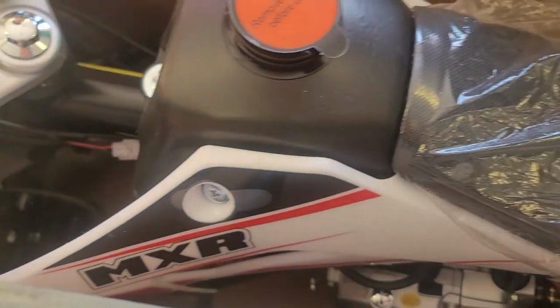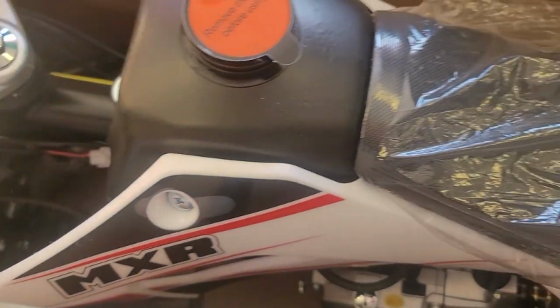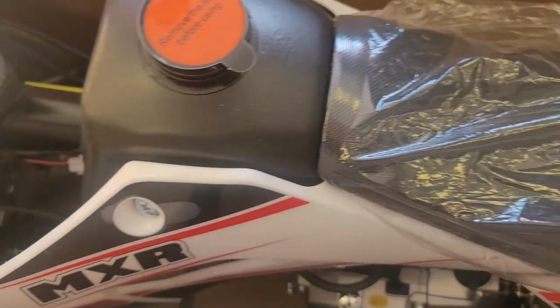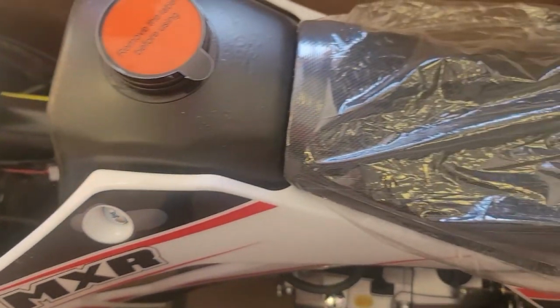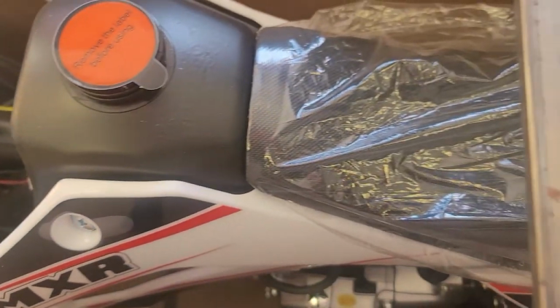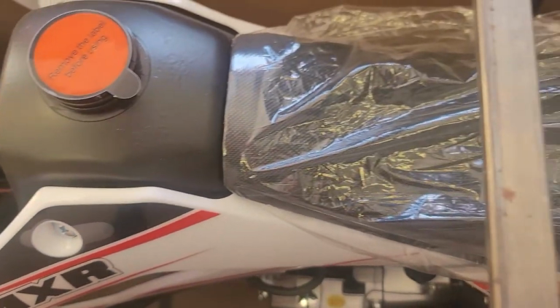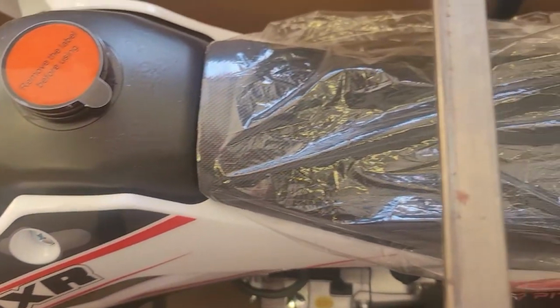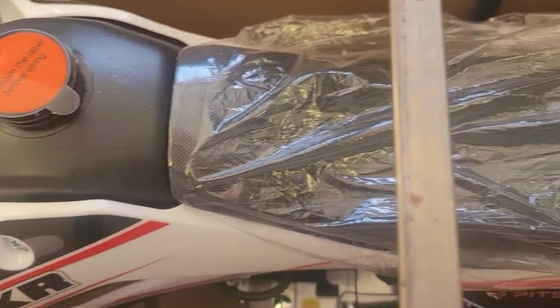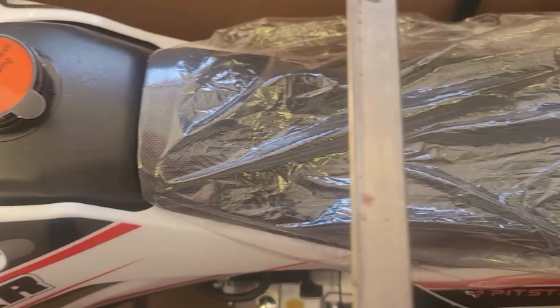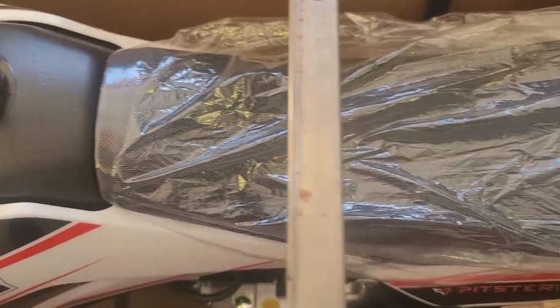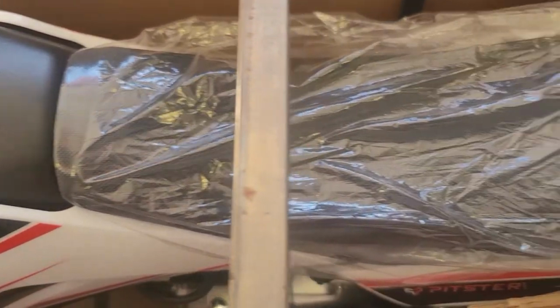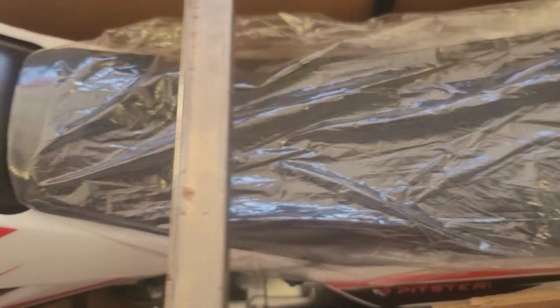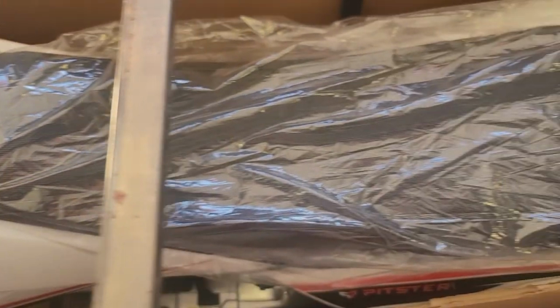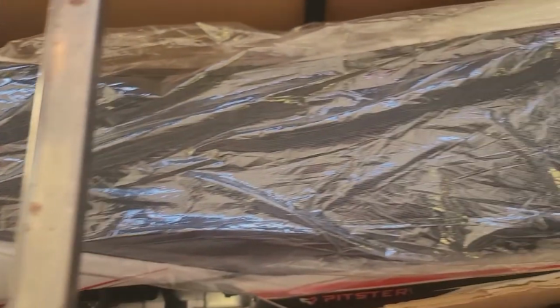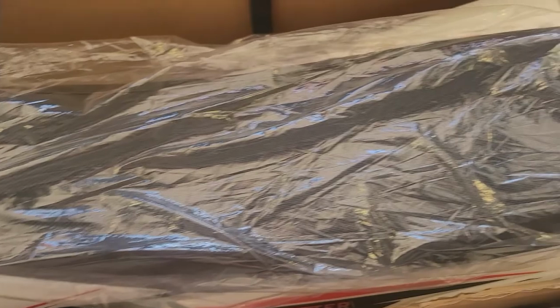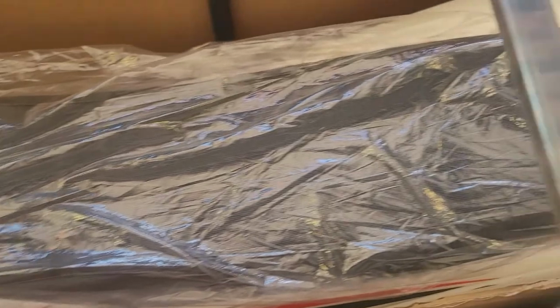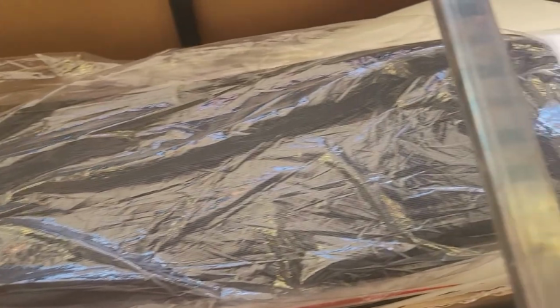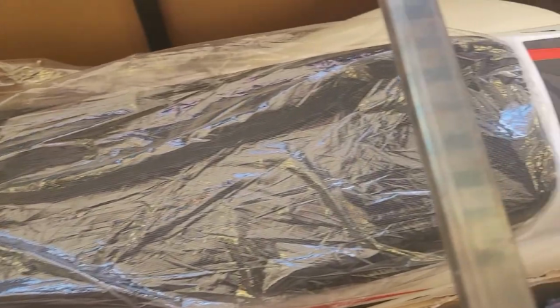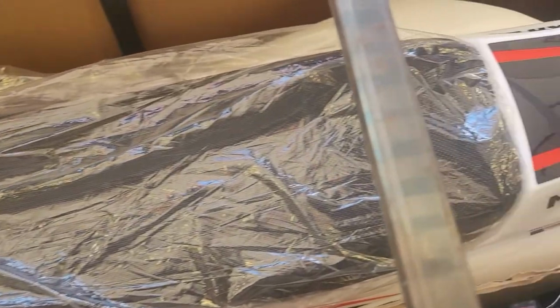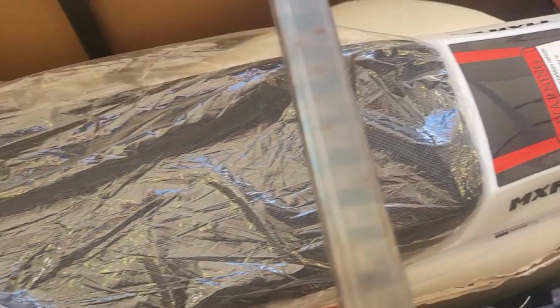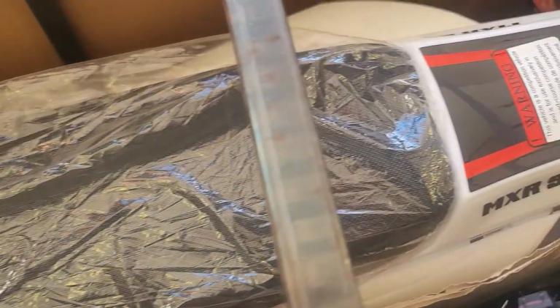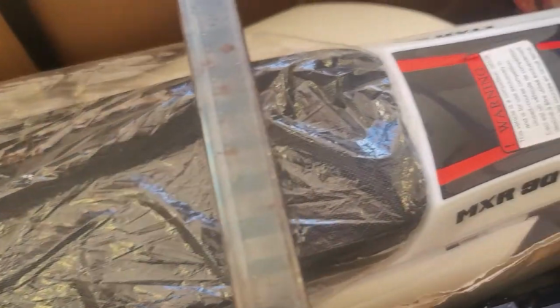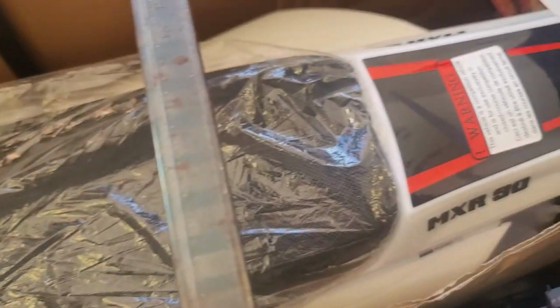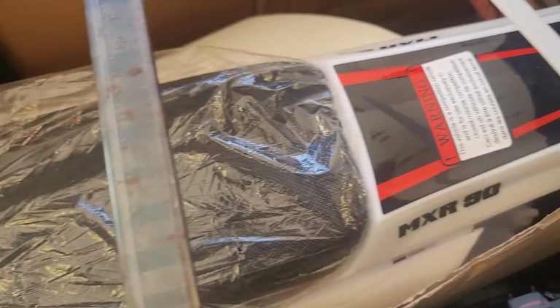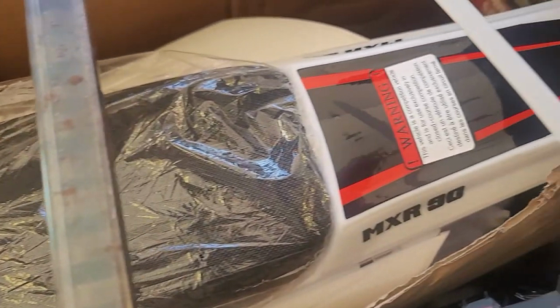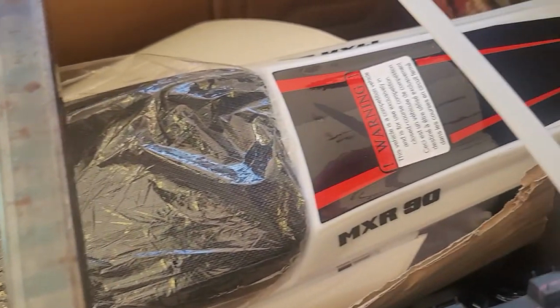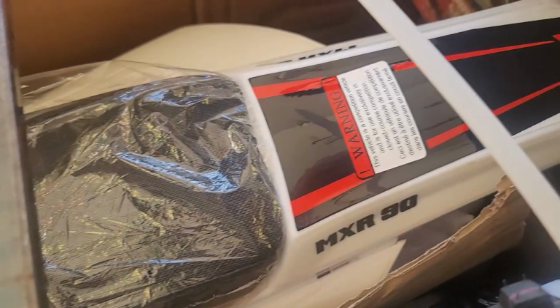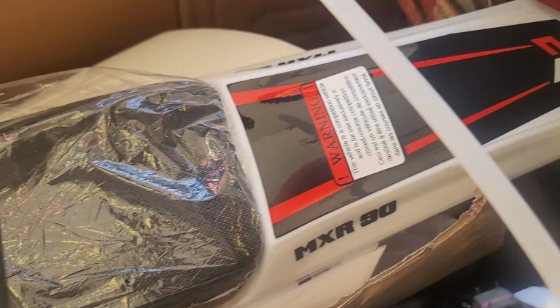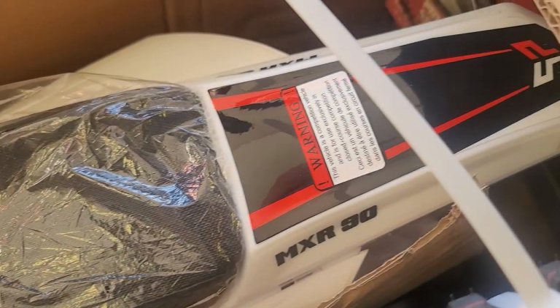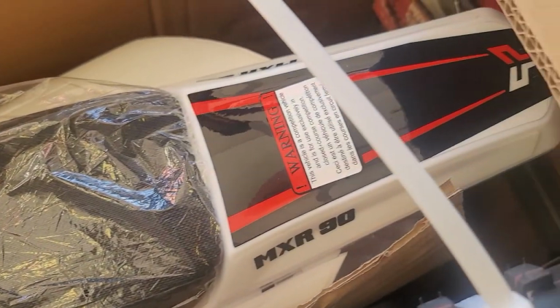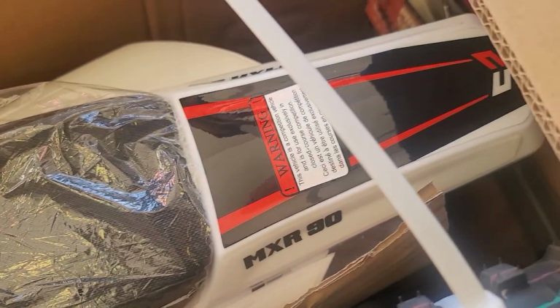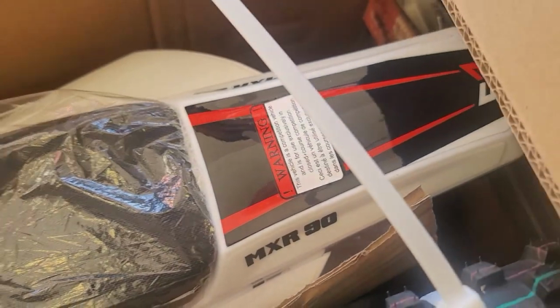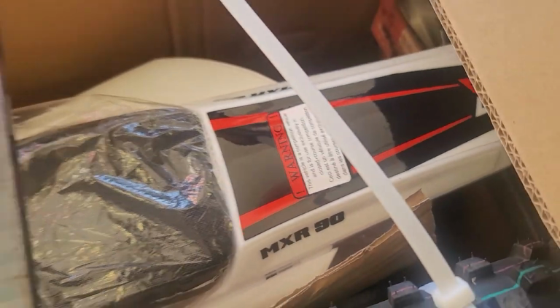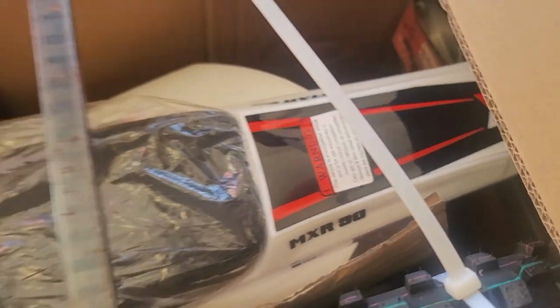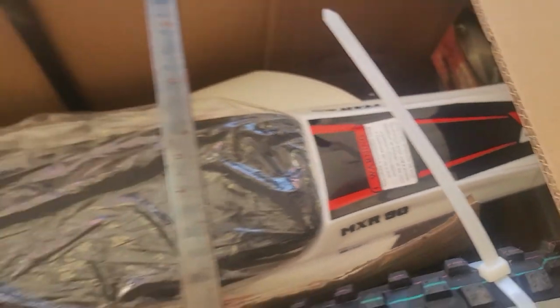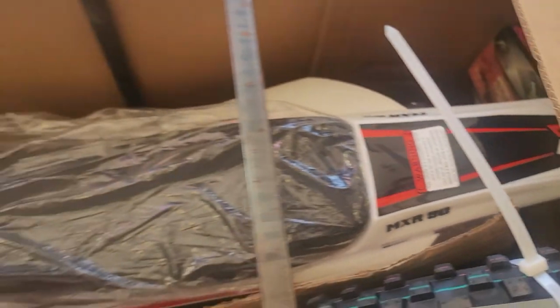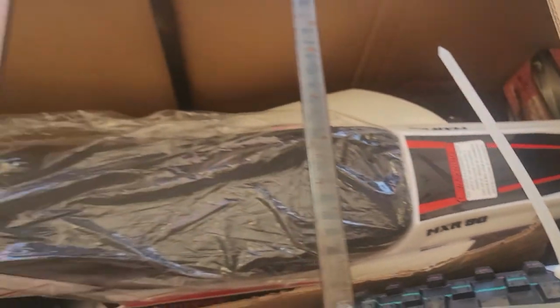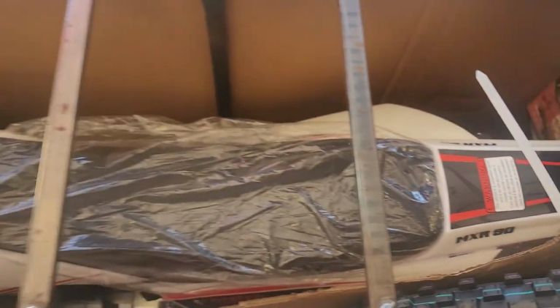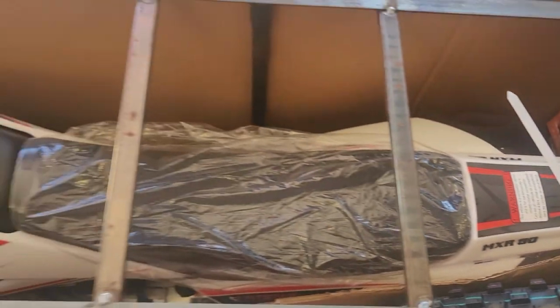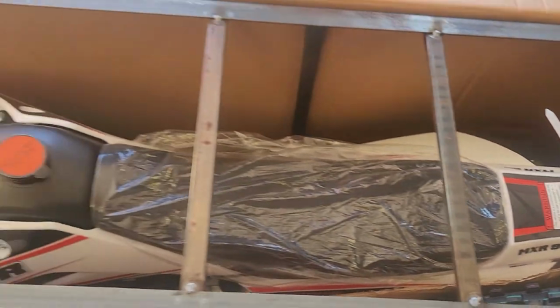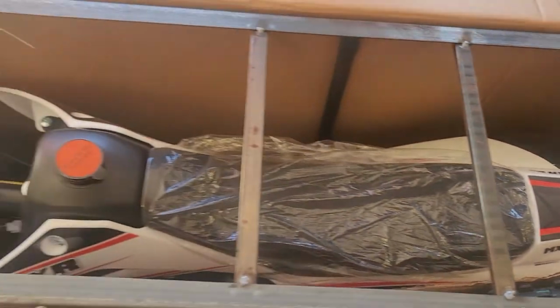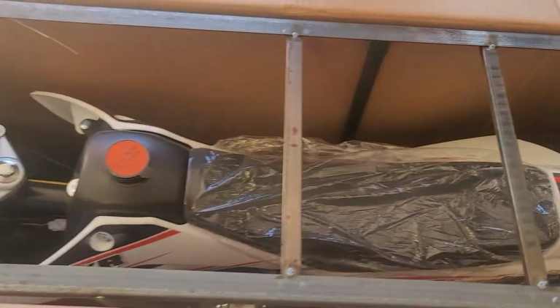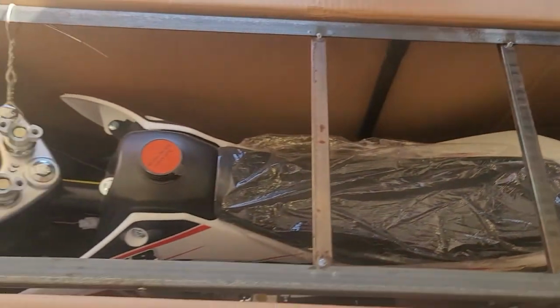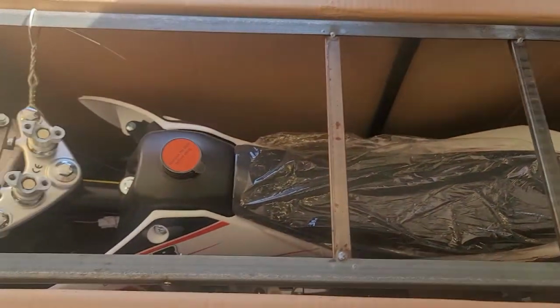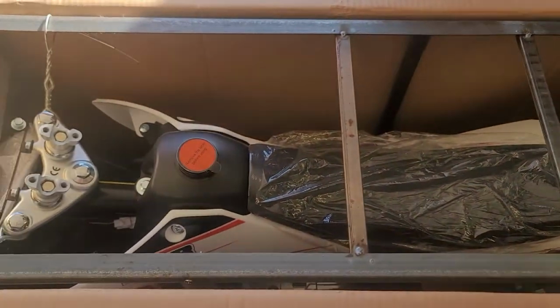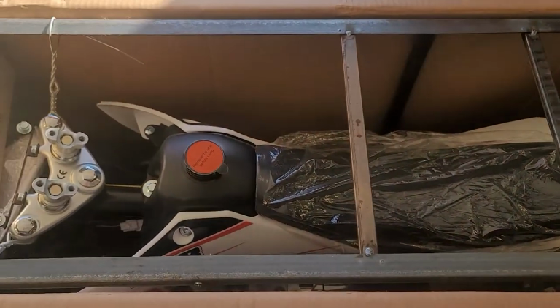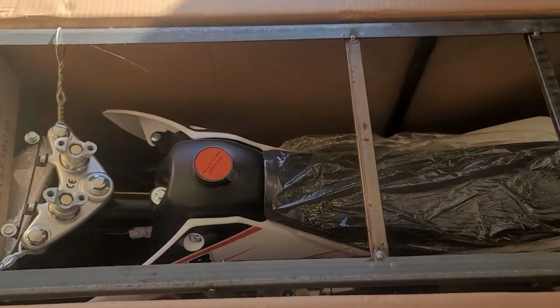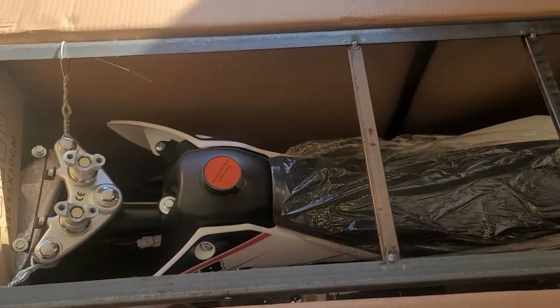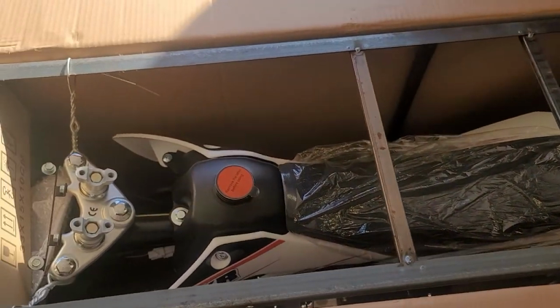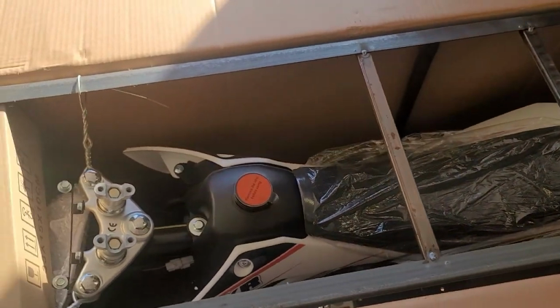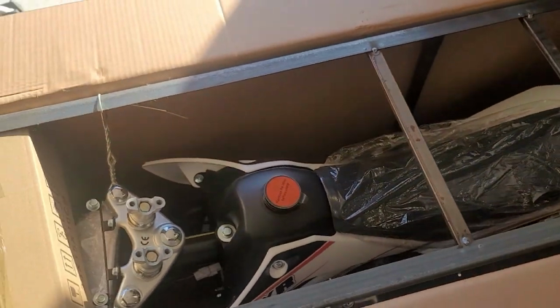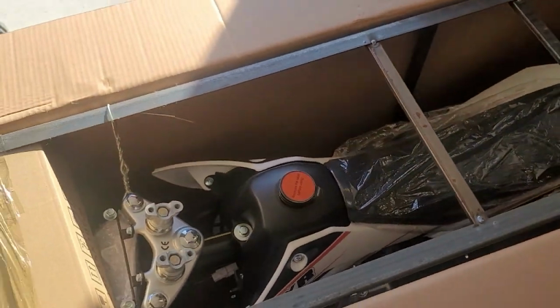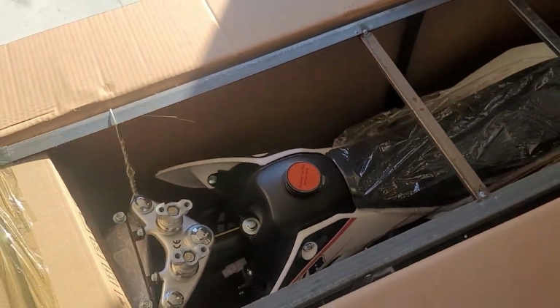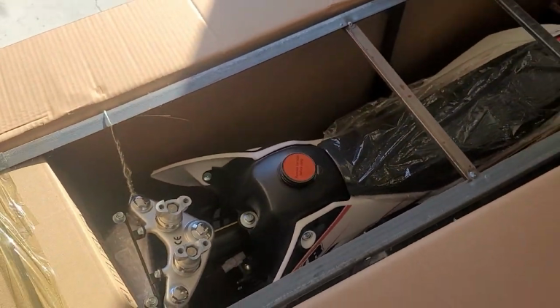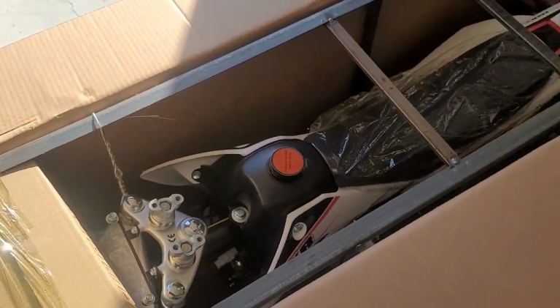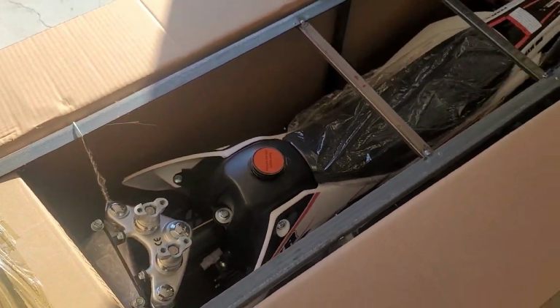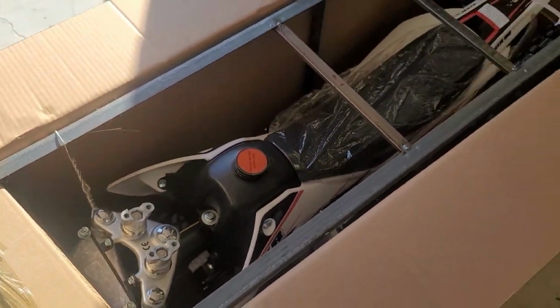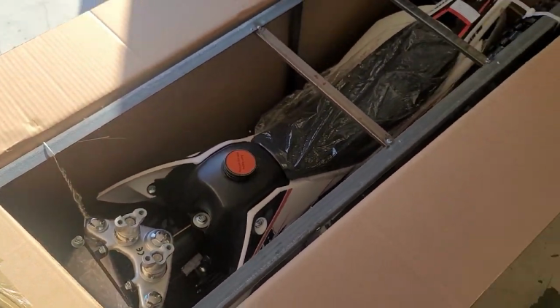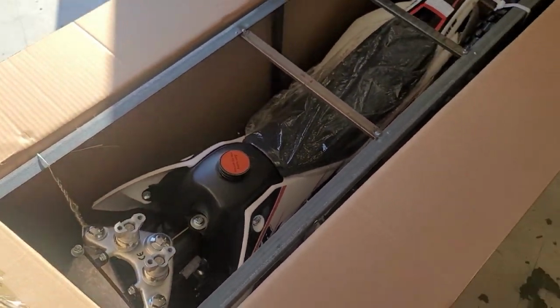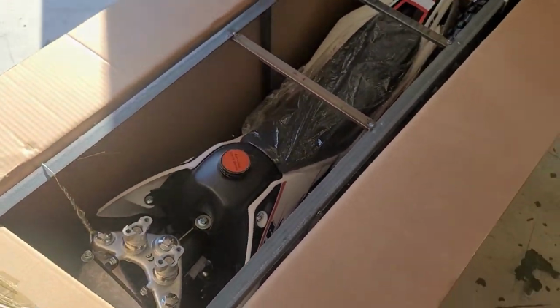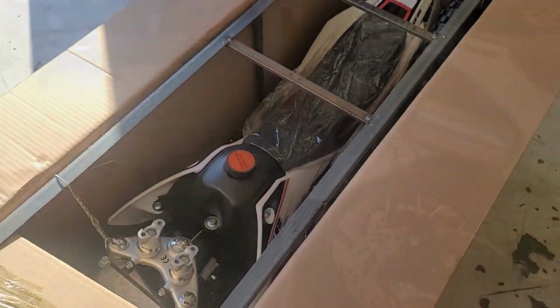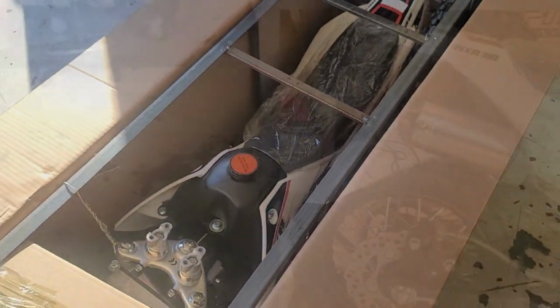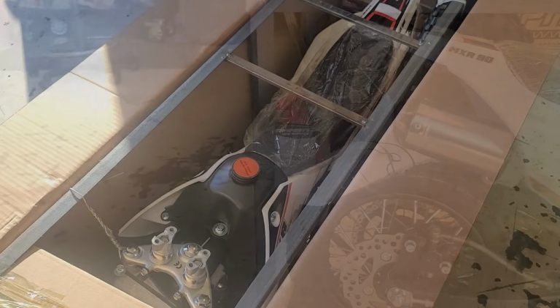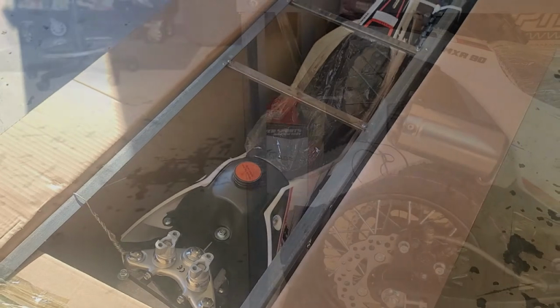Oh, that looks like a beast. Let's get it out and see what it looks like.